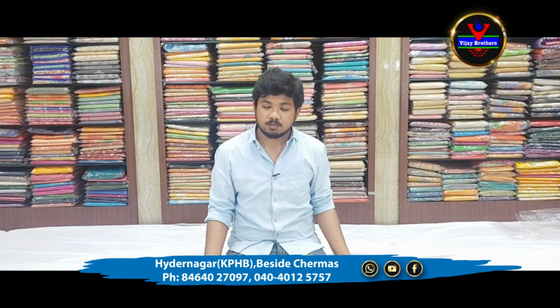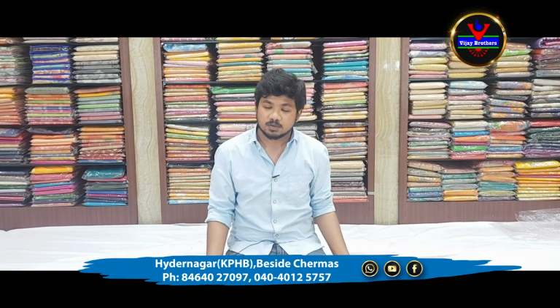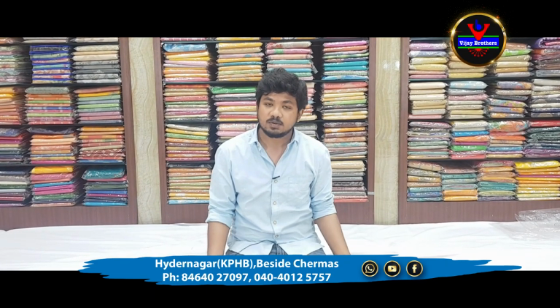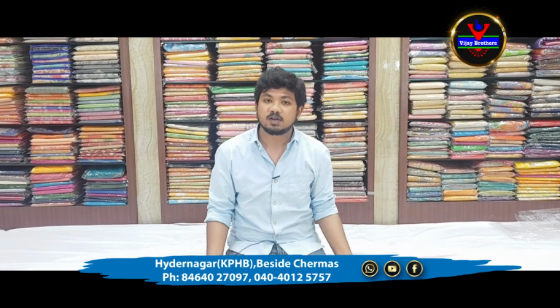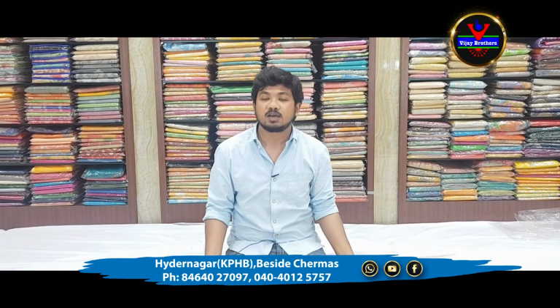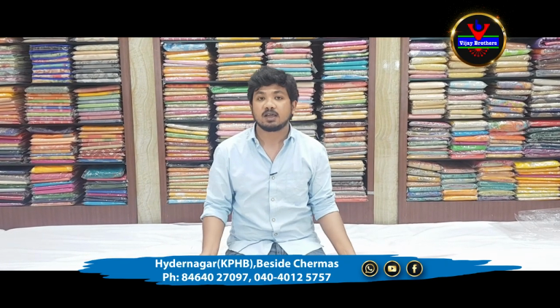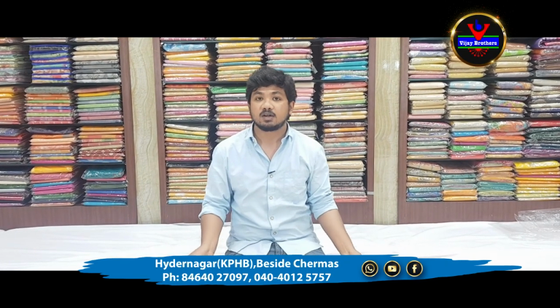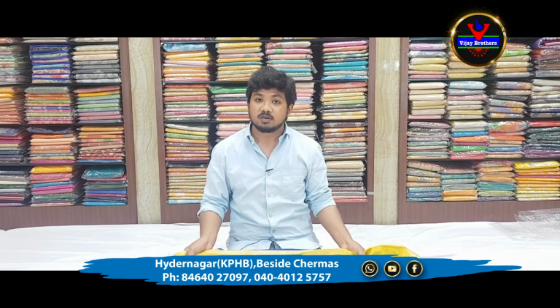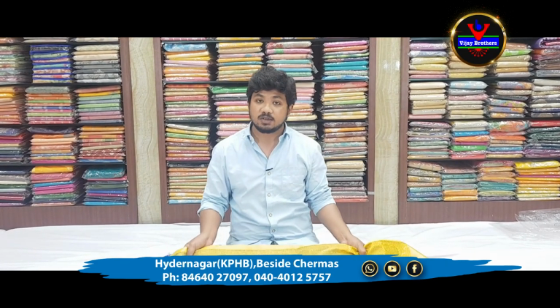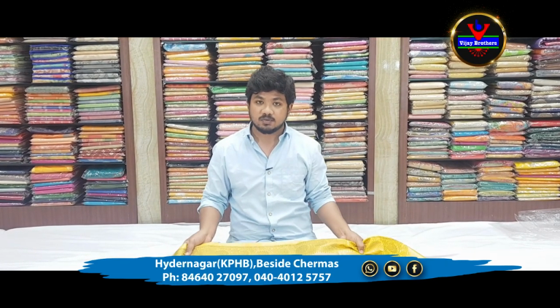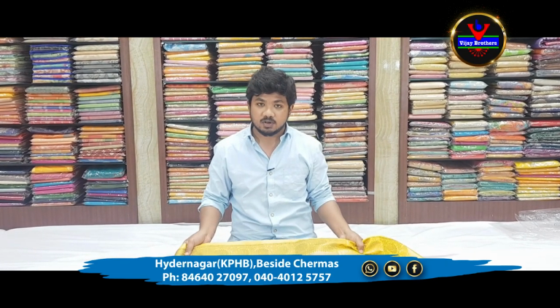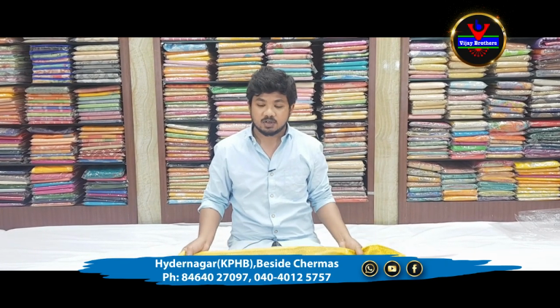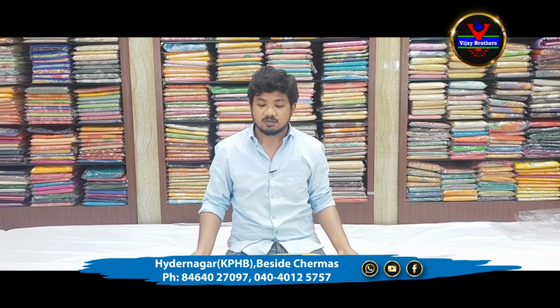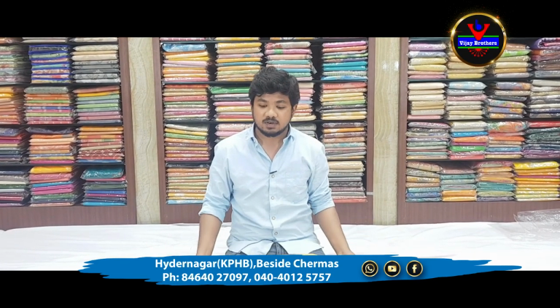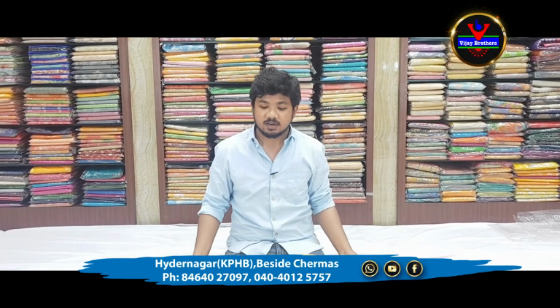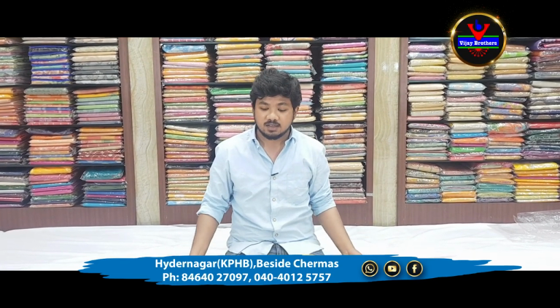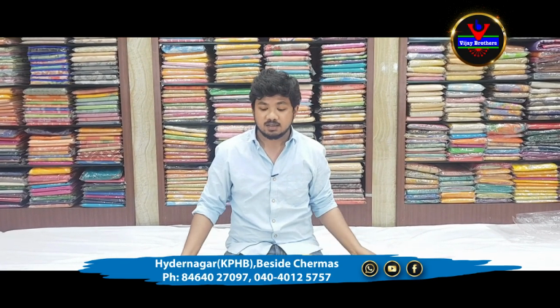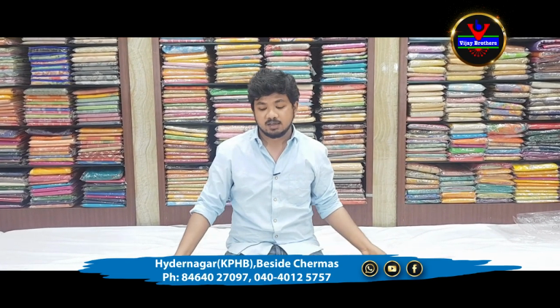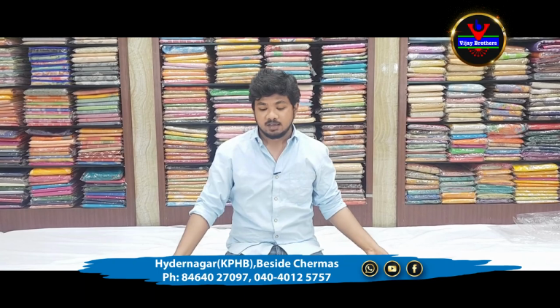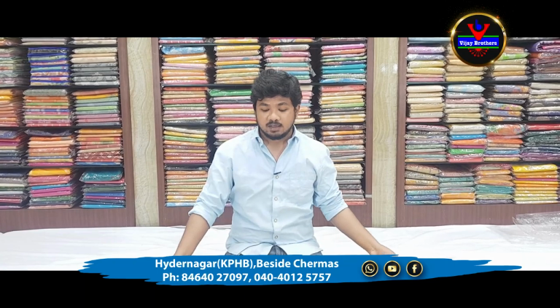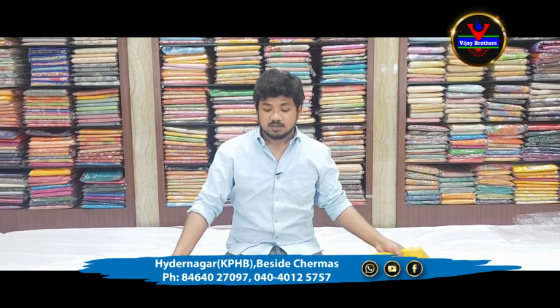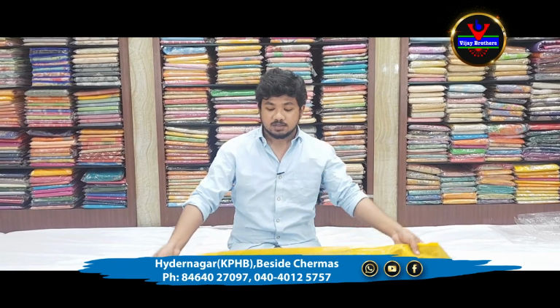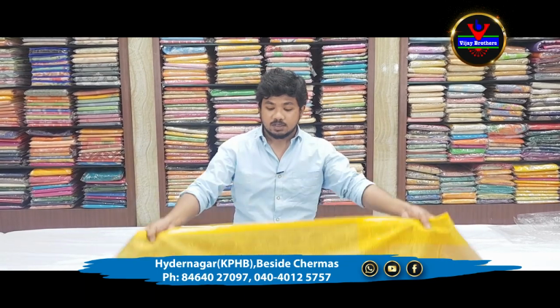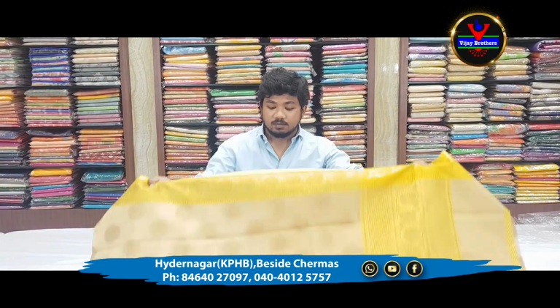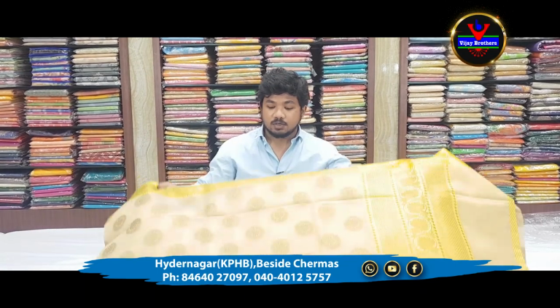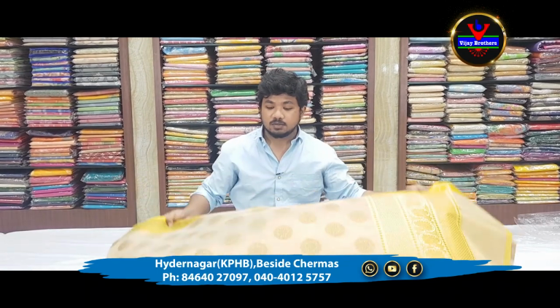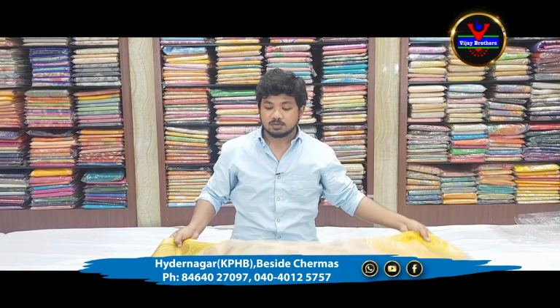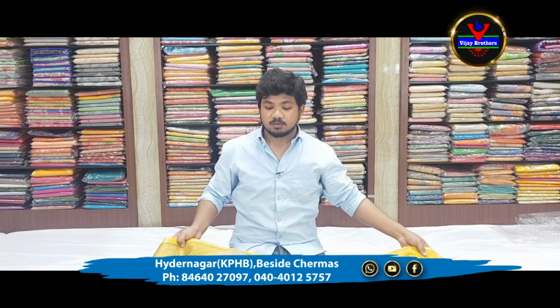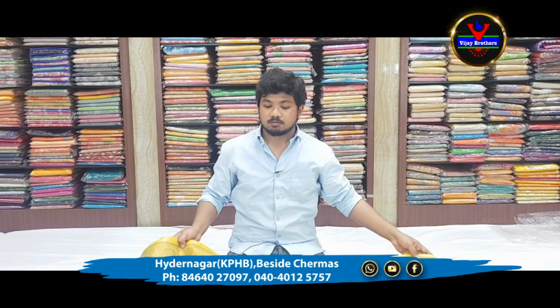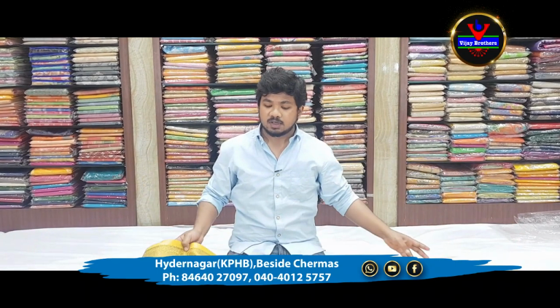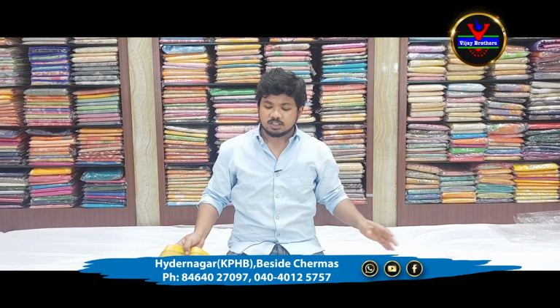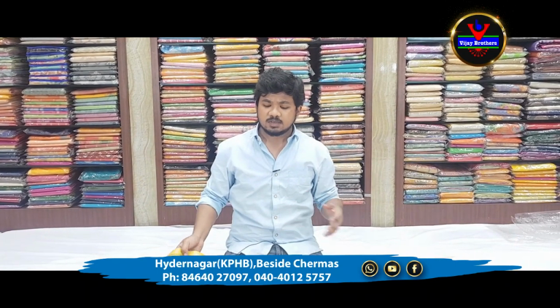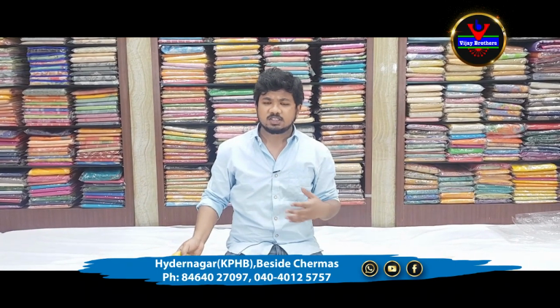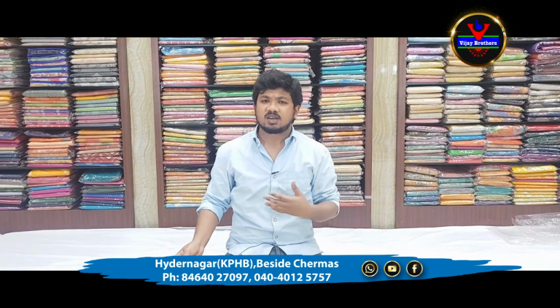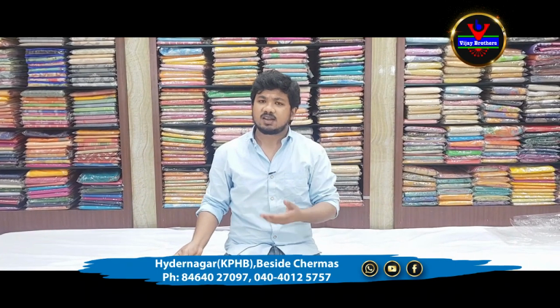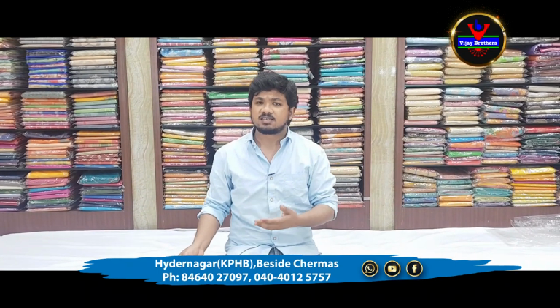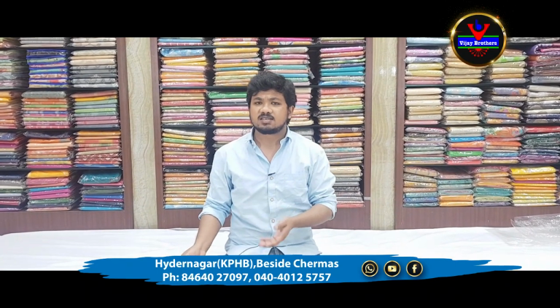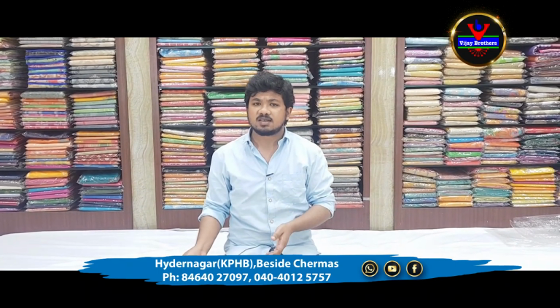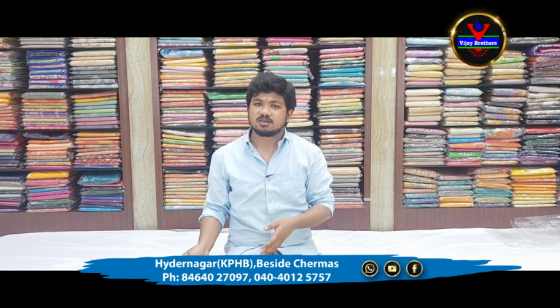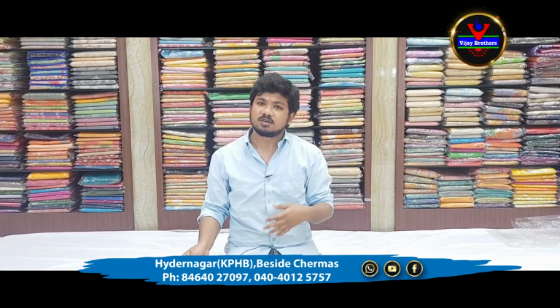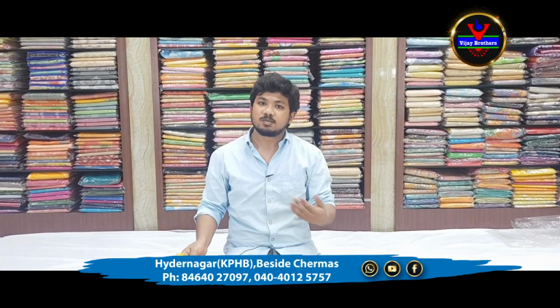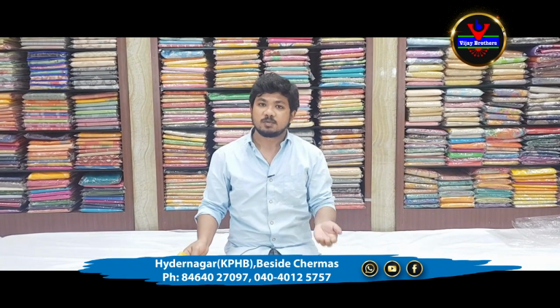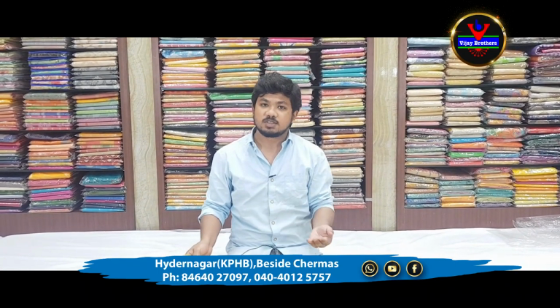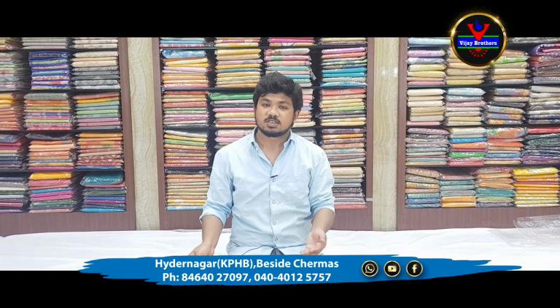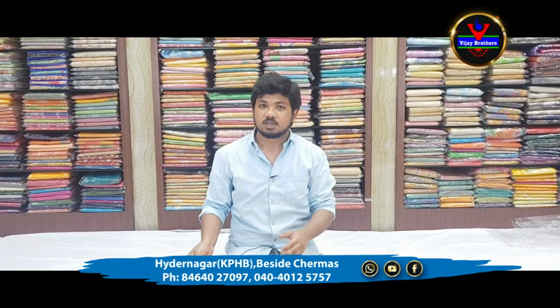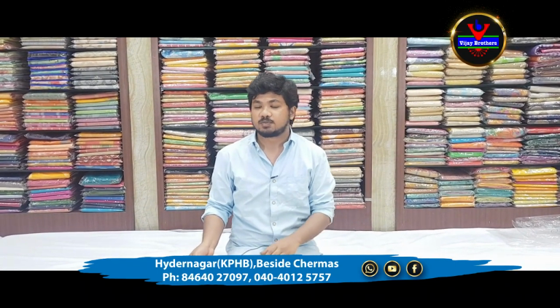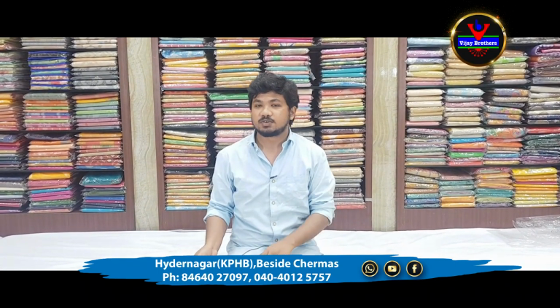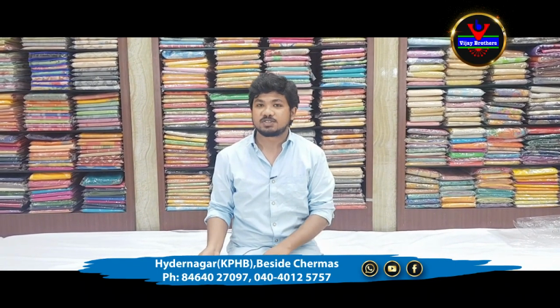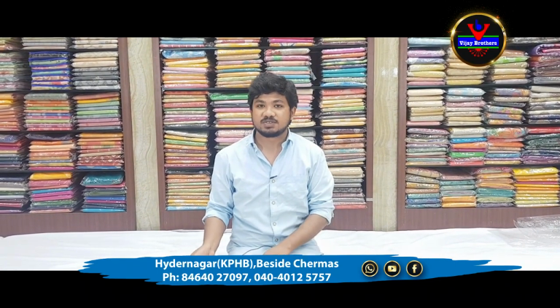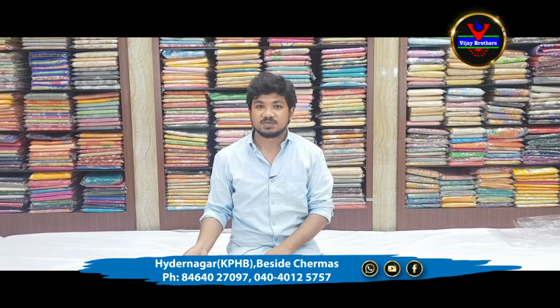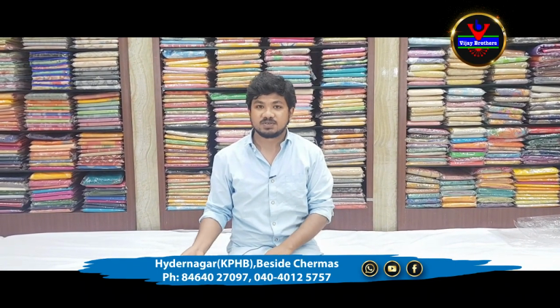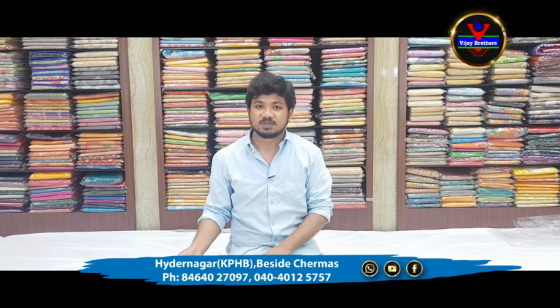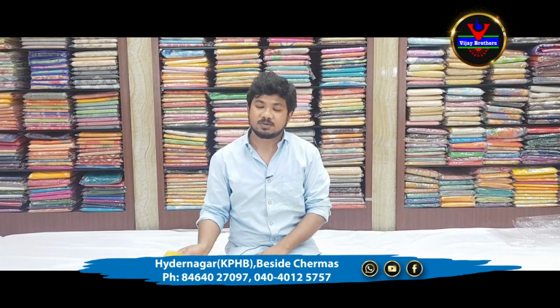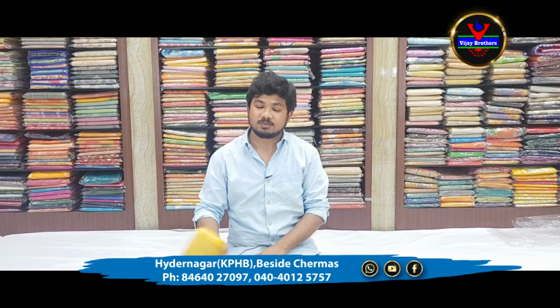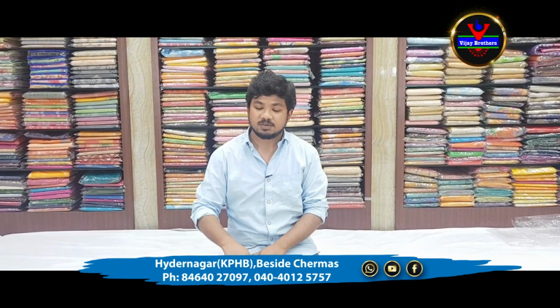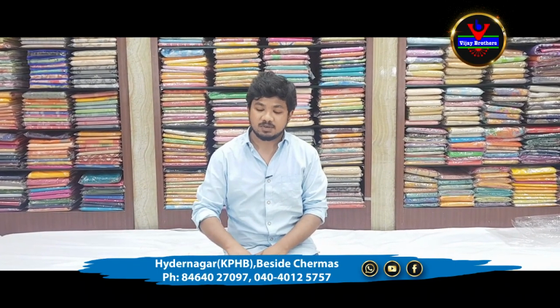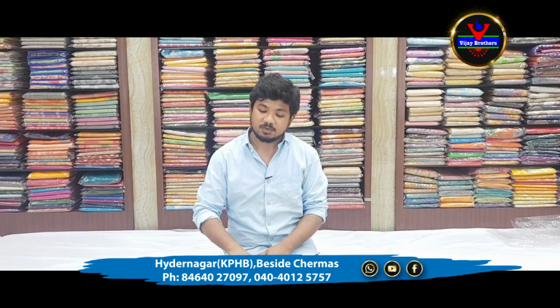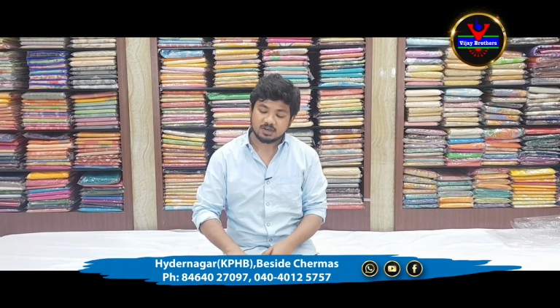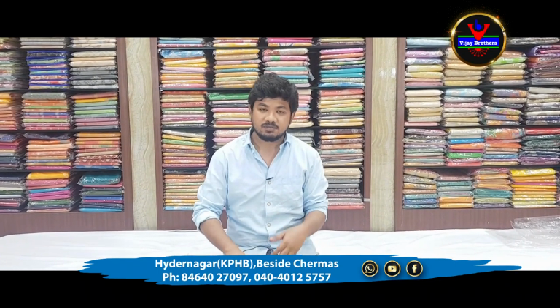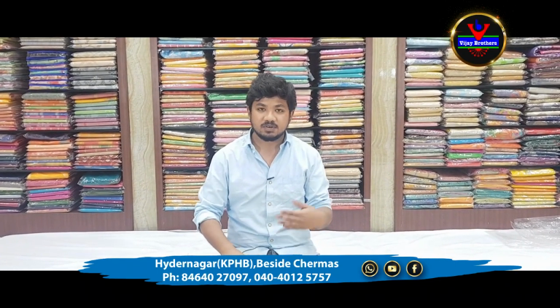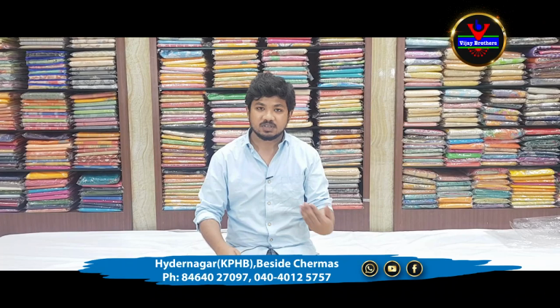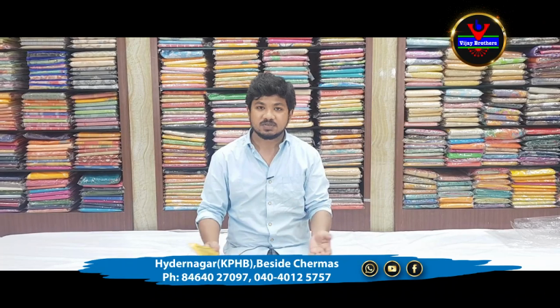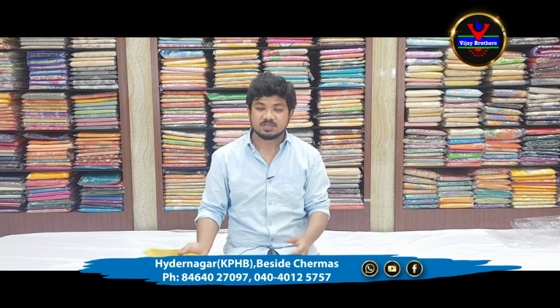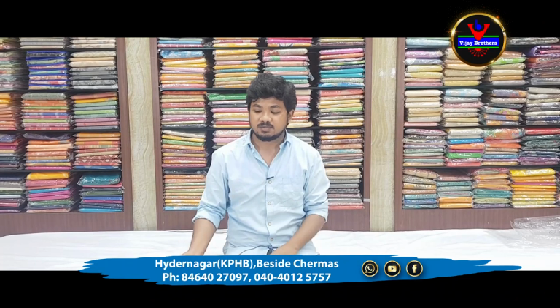Follow up on the account. If you have any collections you can also post the sarees.